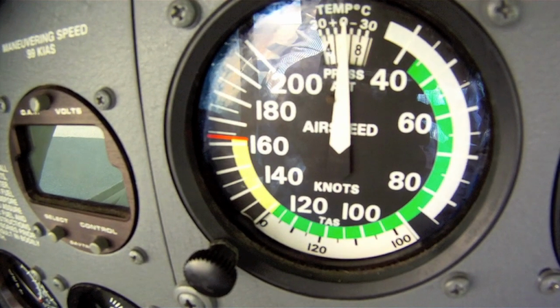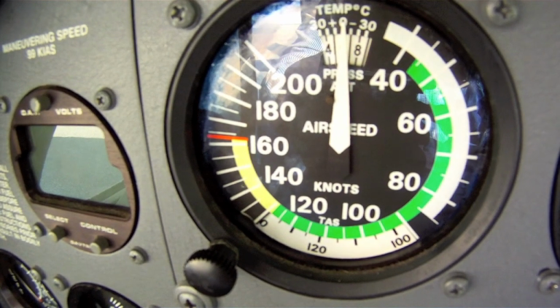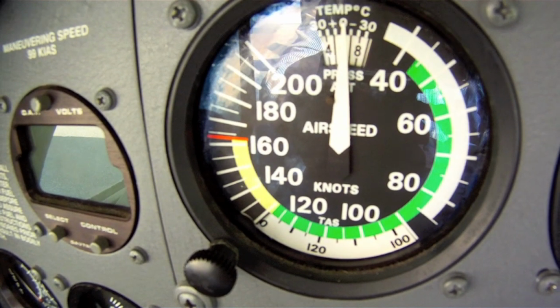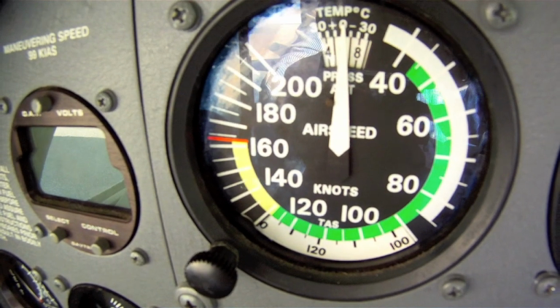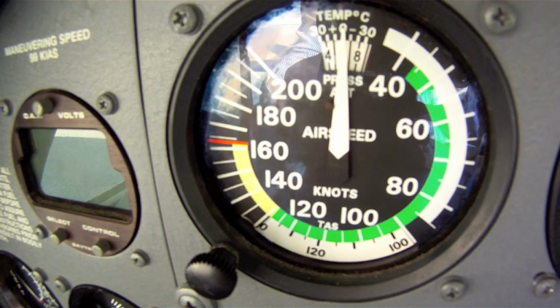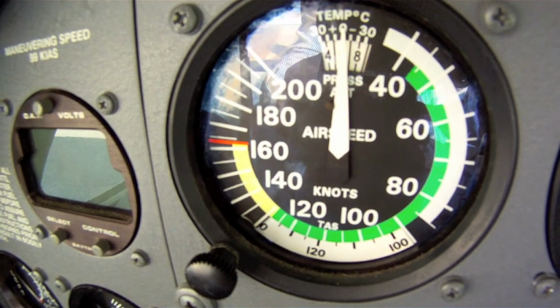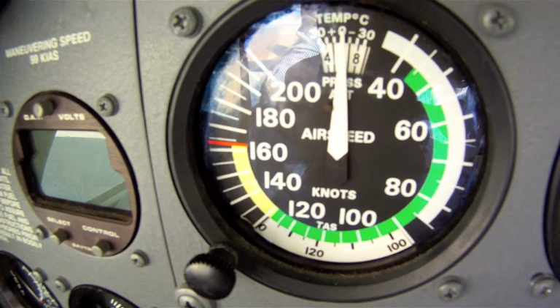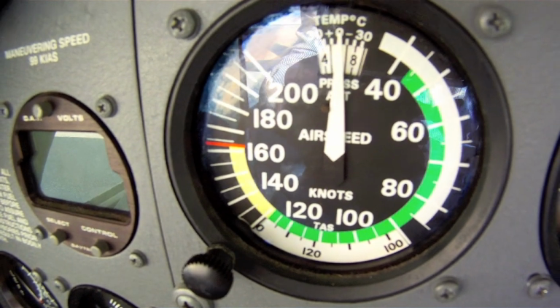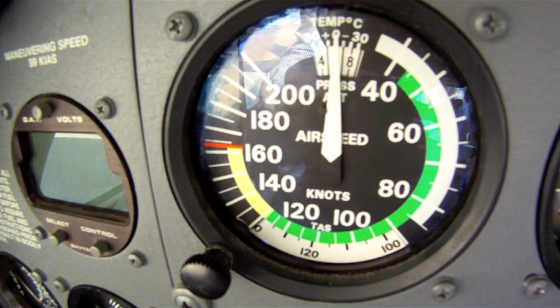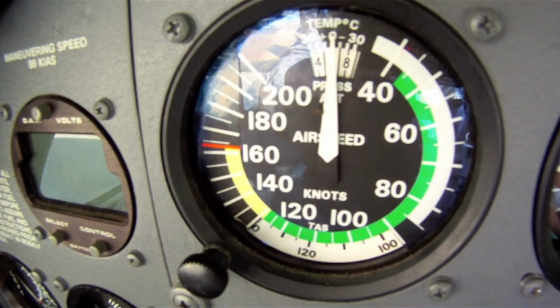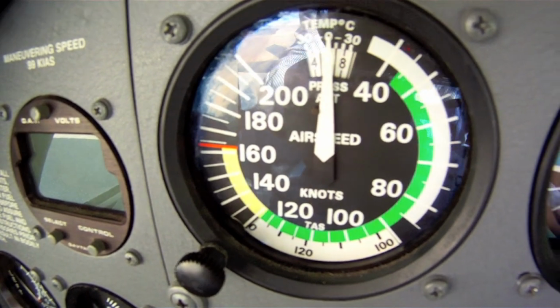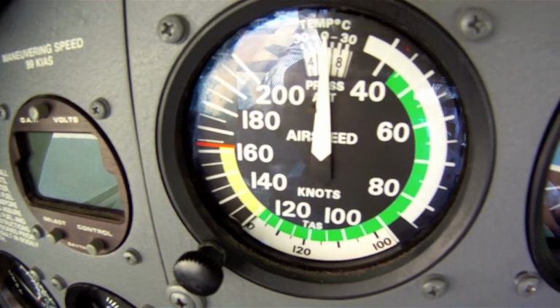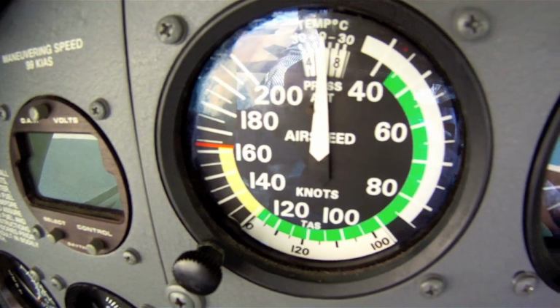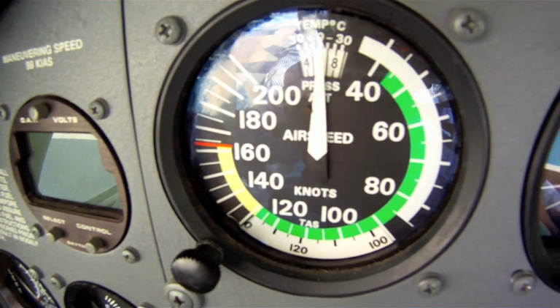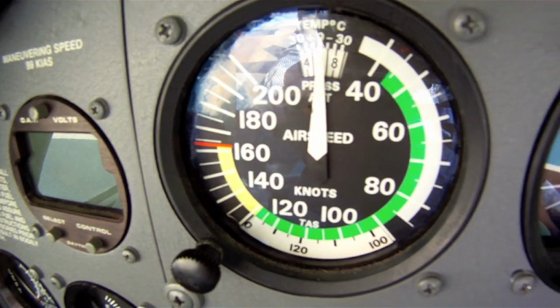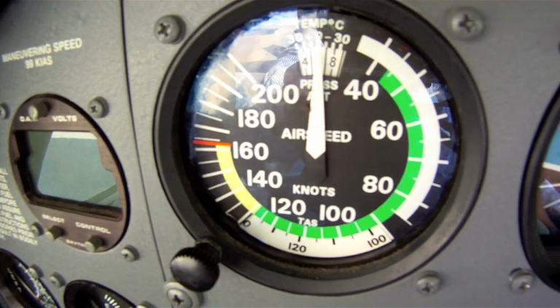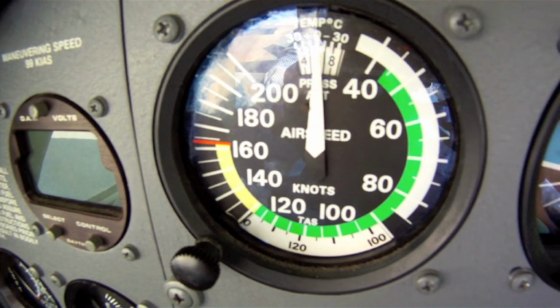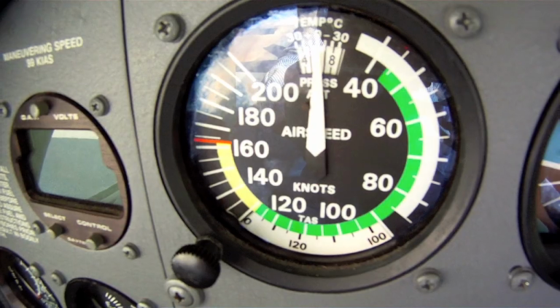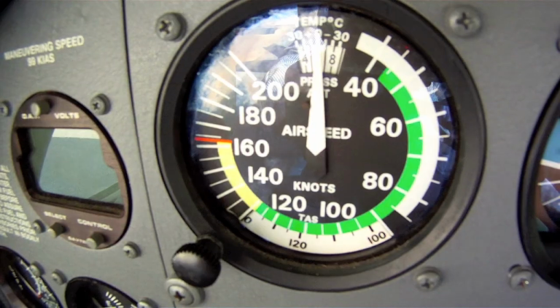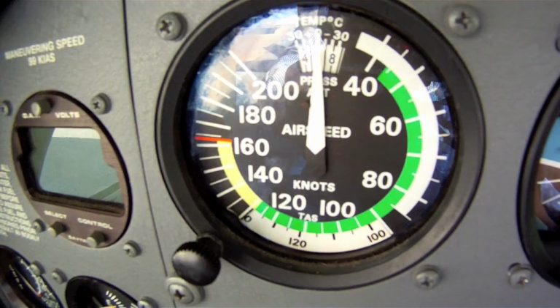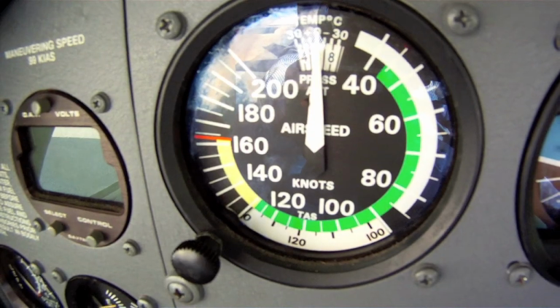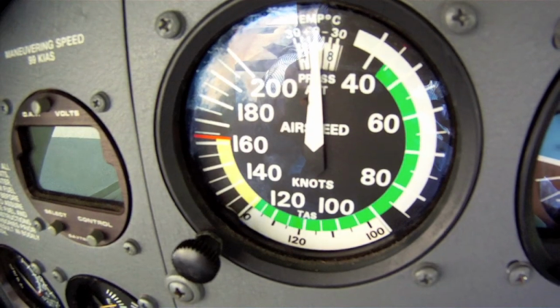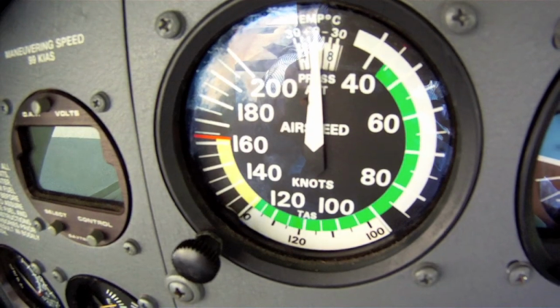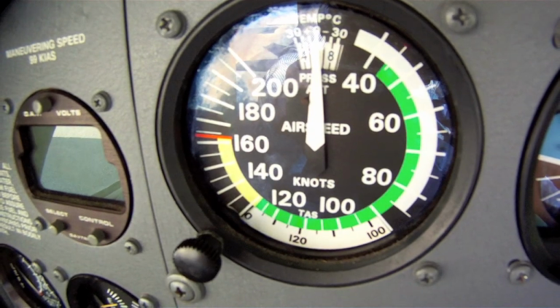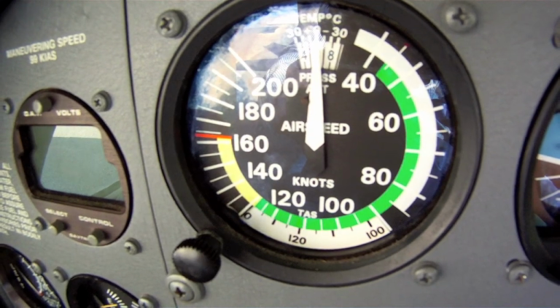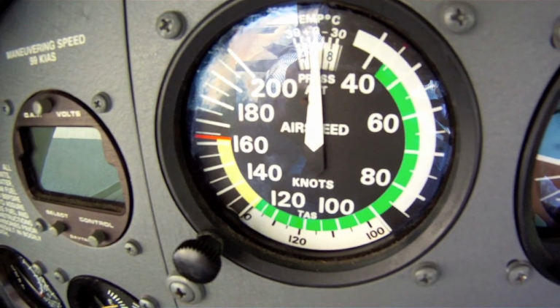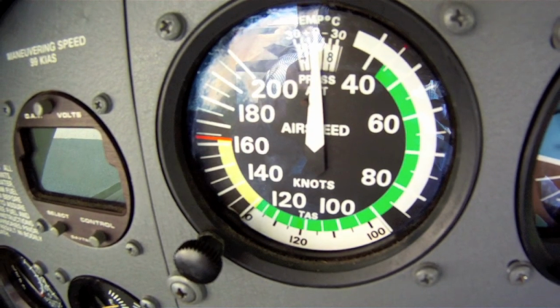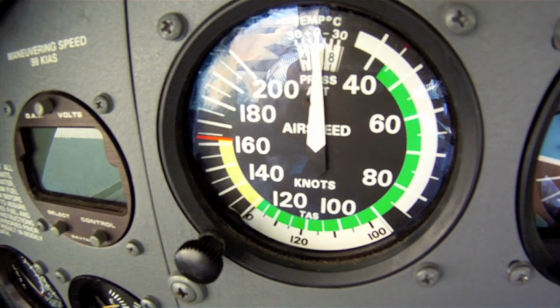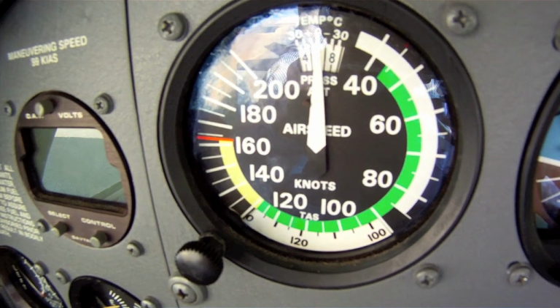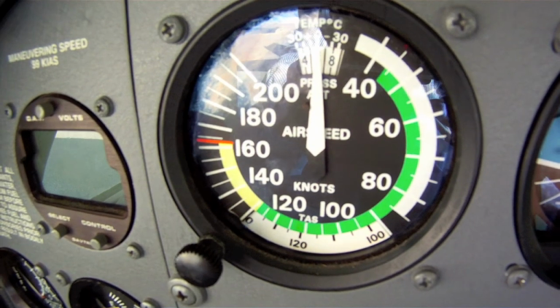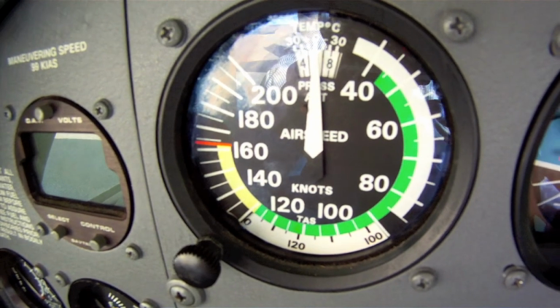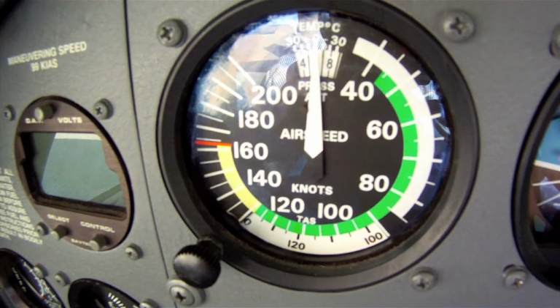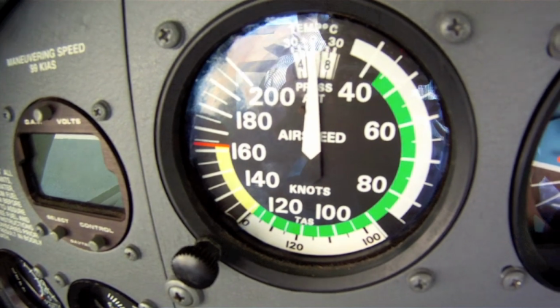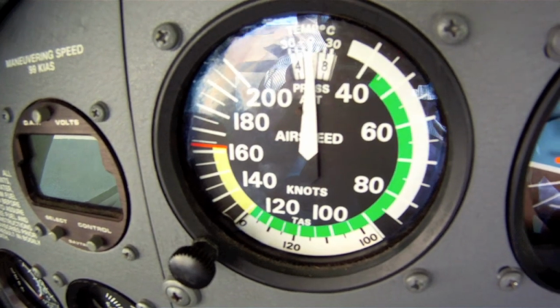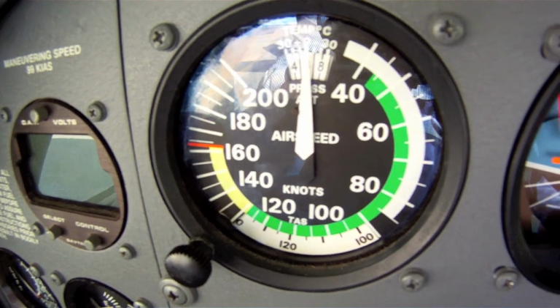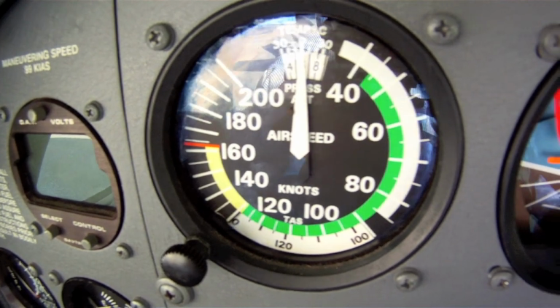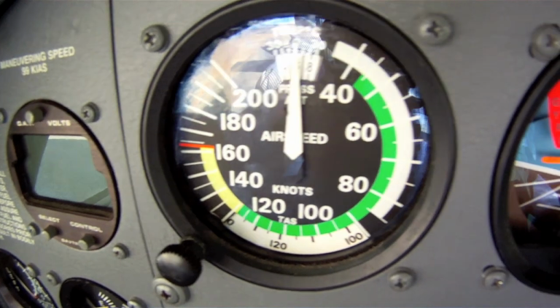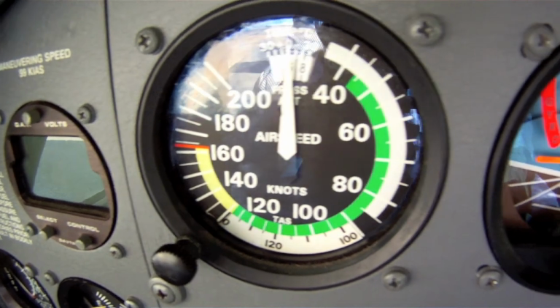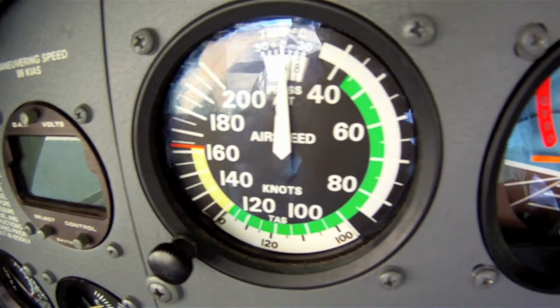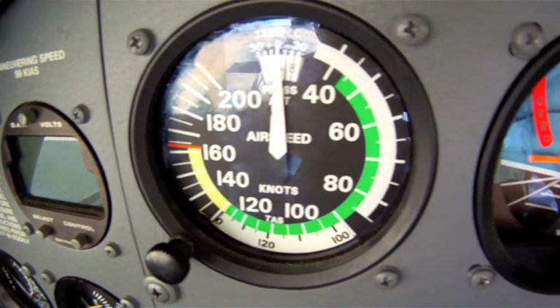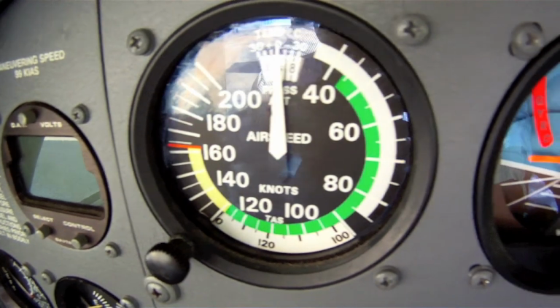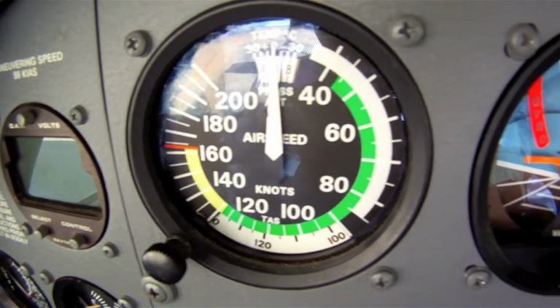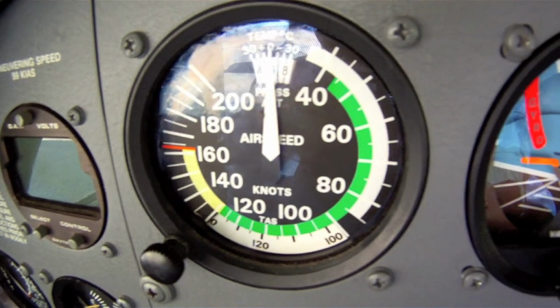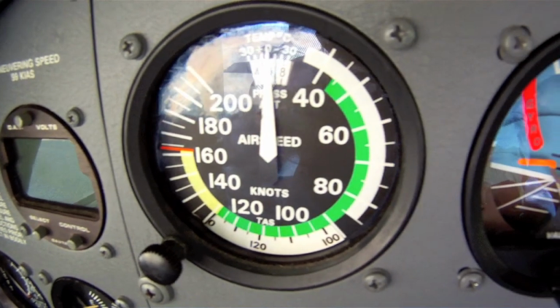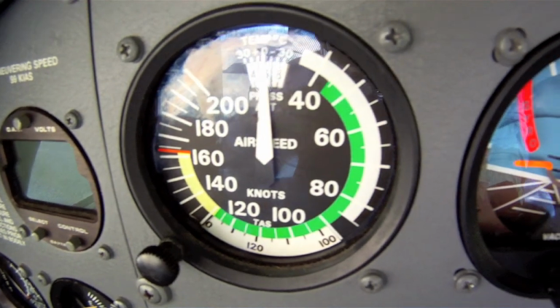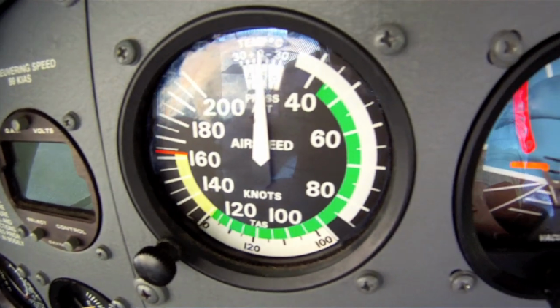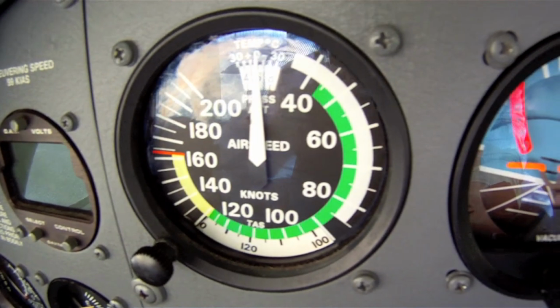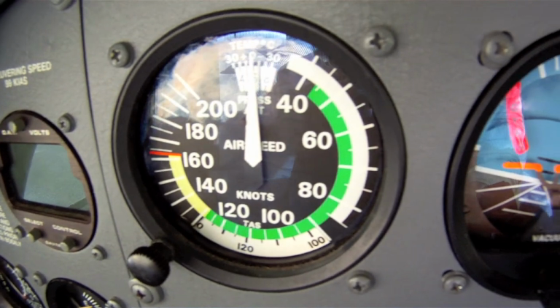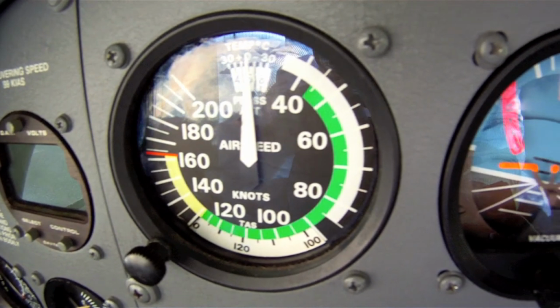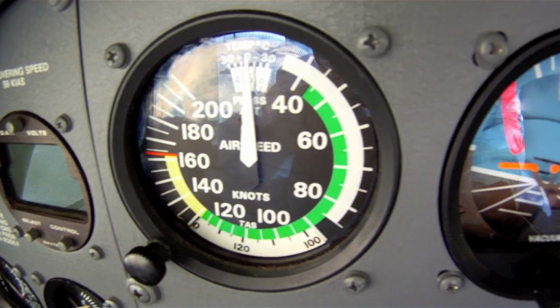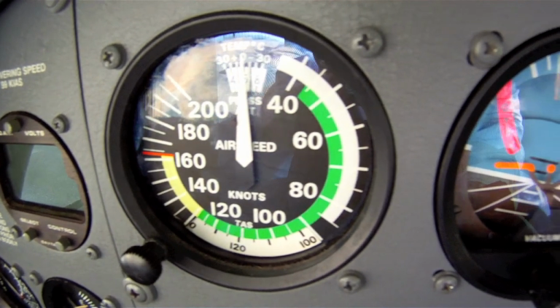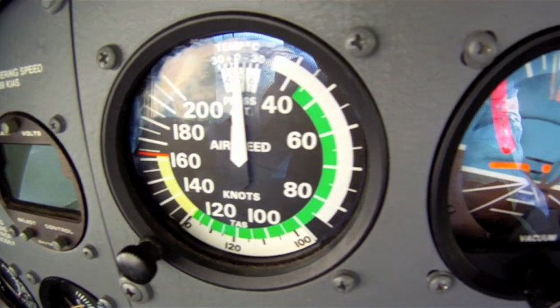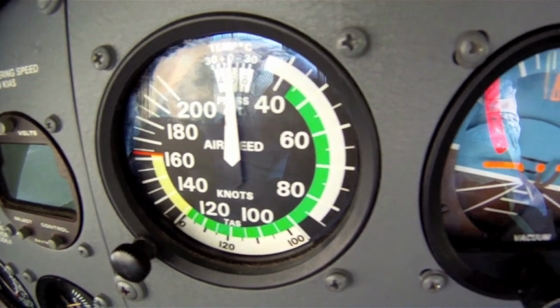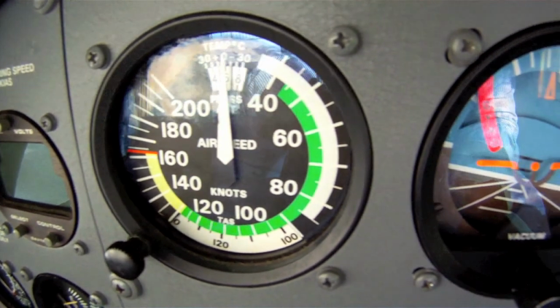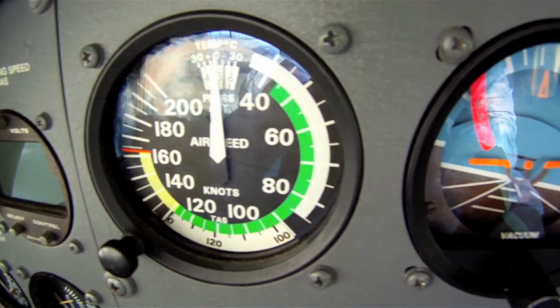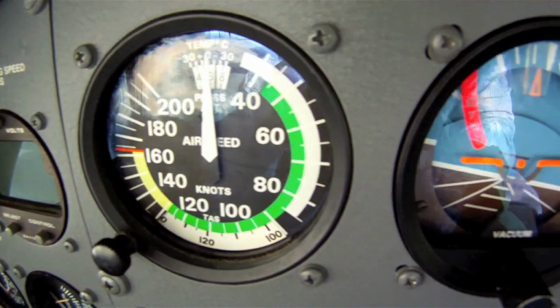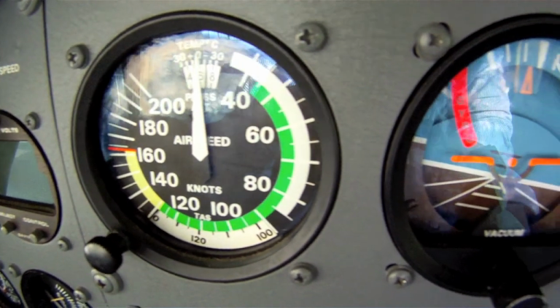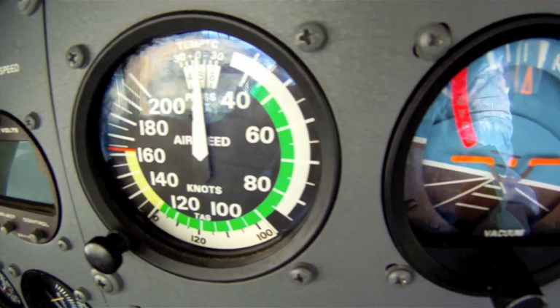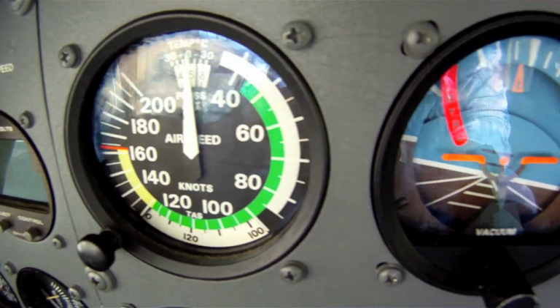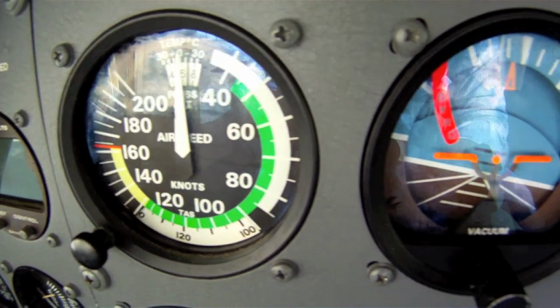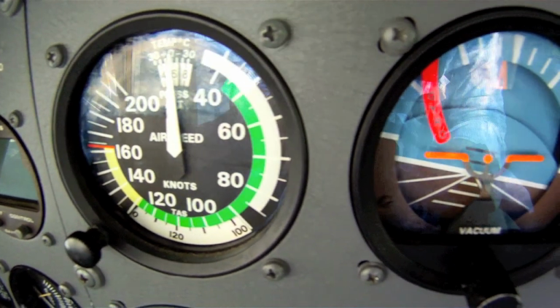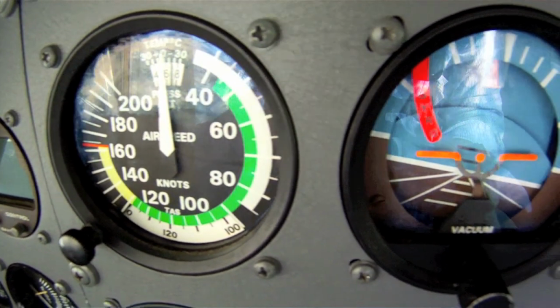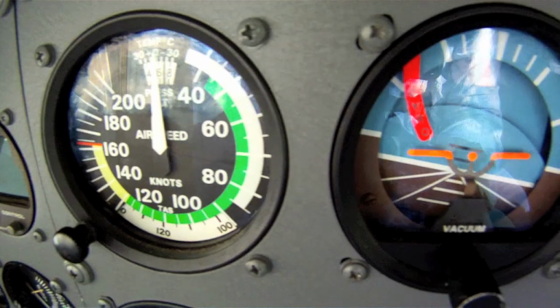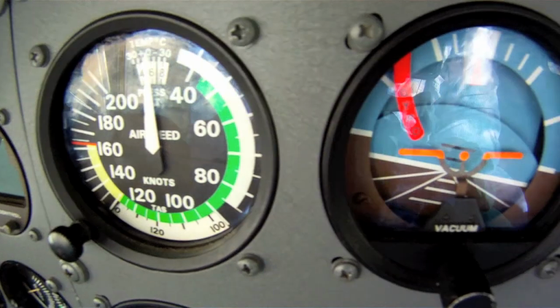Someone once said it only takes two things to fly: airspeed and money. If you're up there with no airspeed, it won't matter how much money you have.